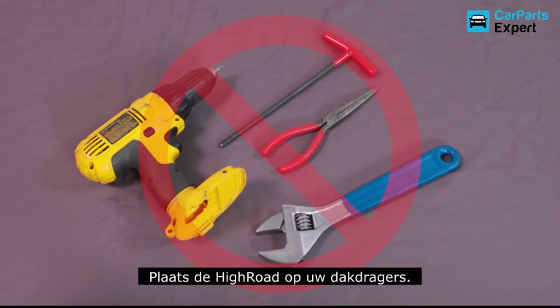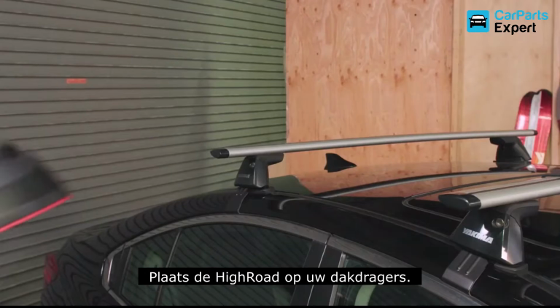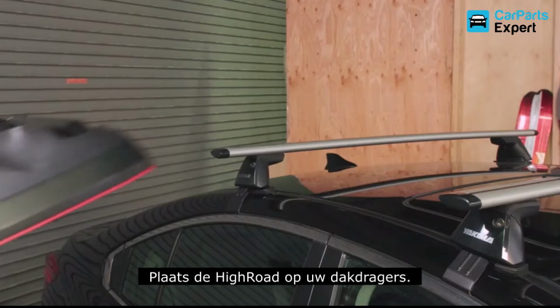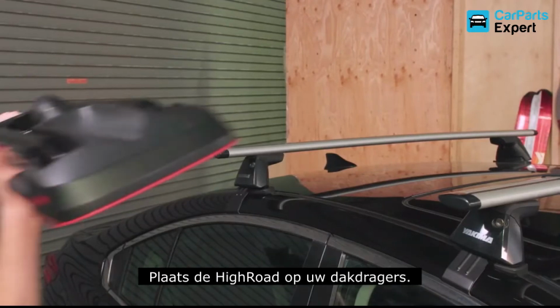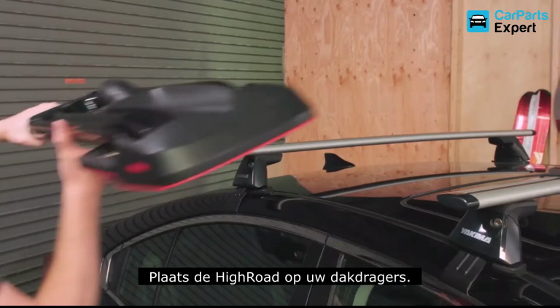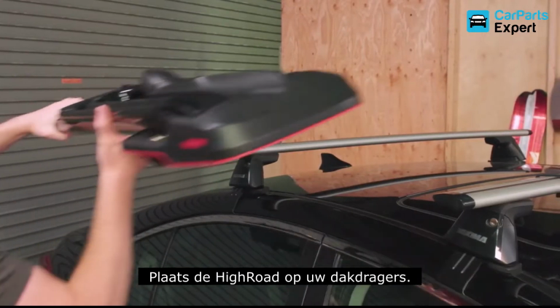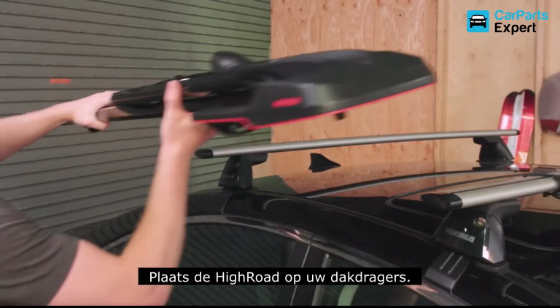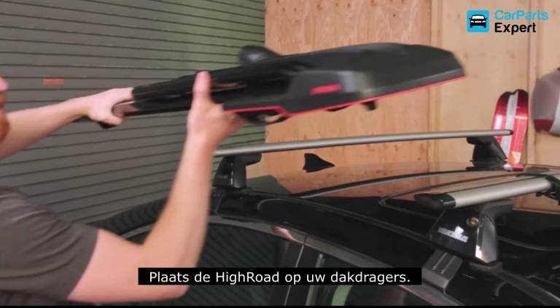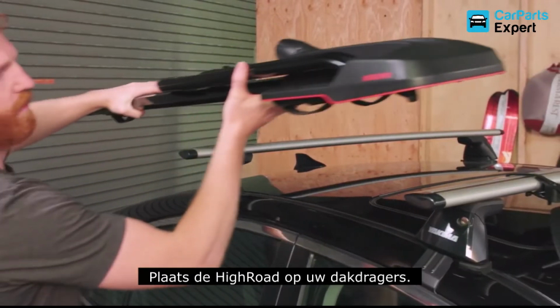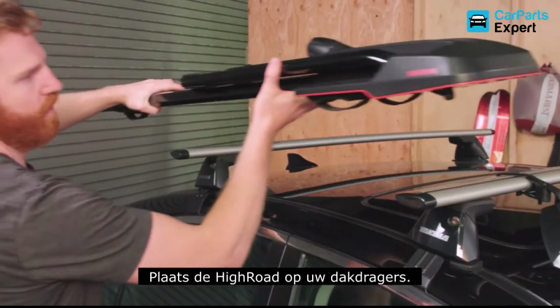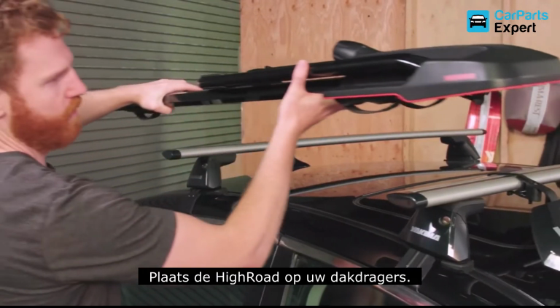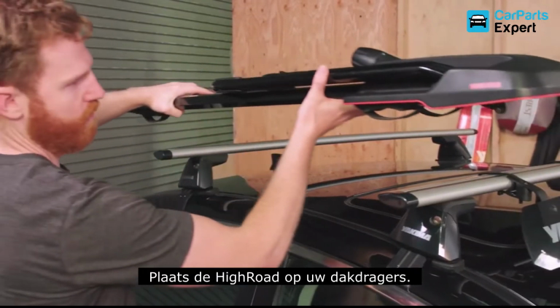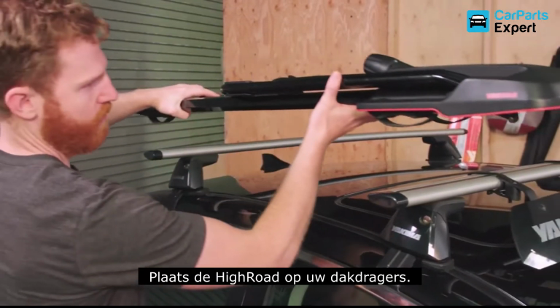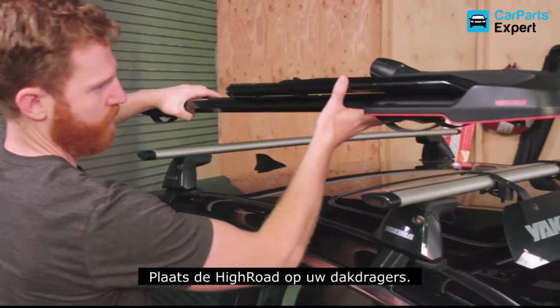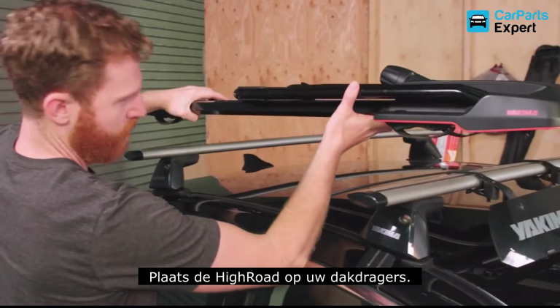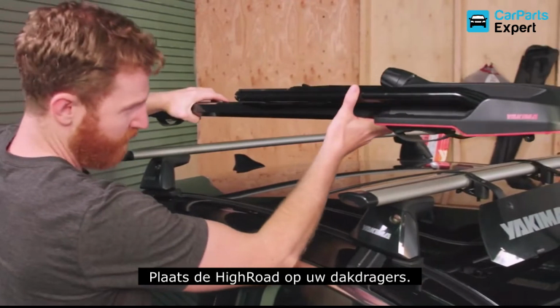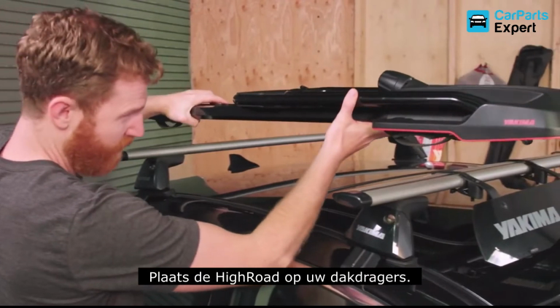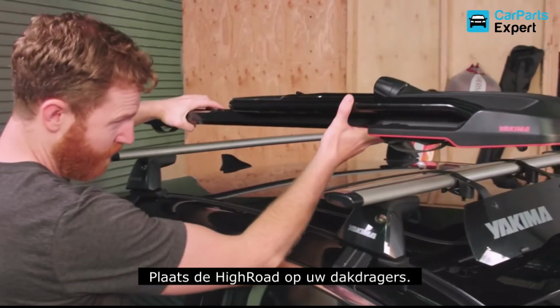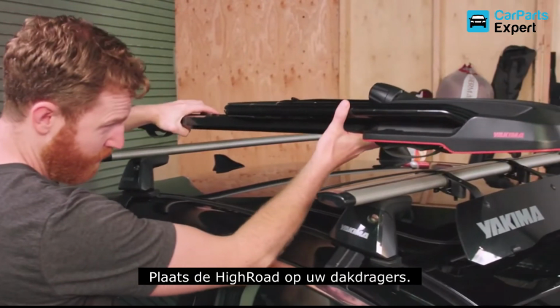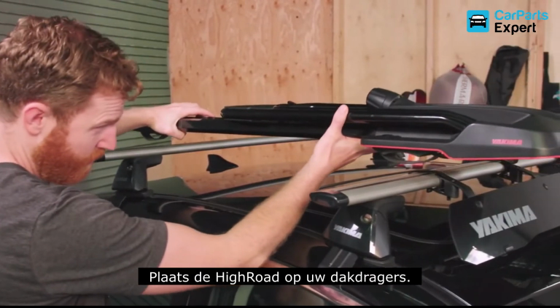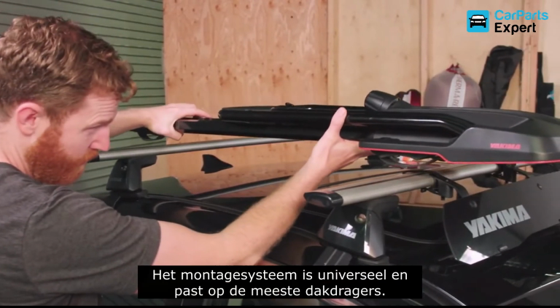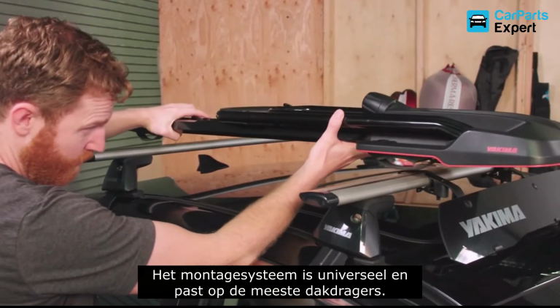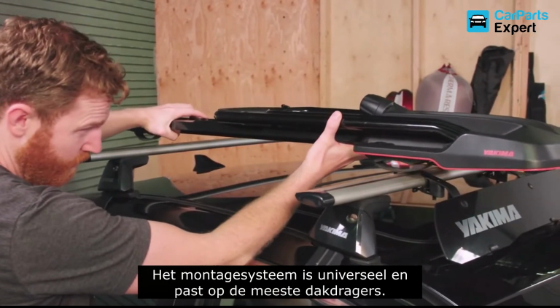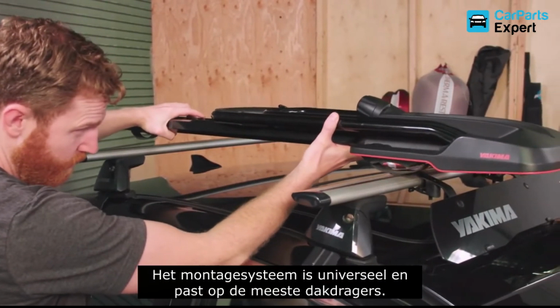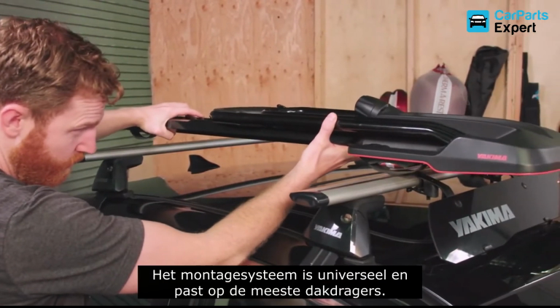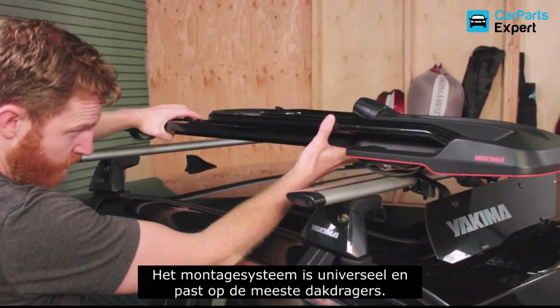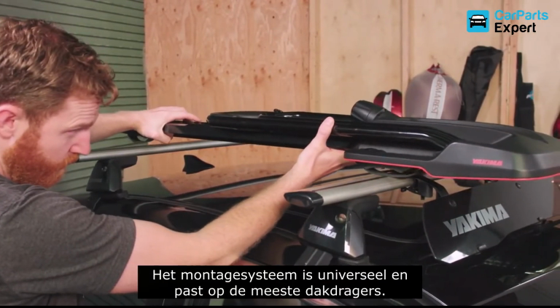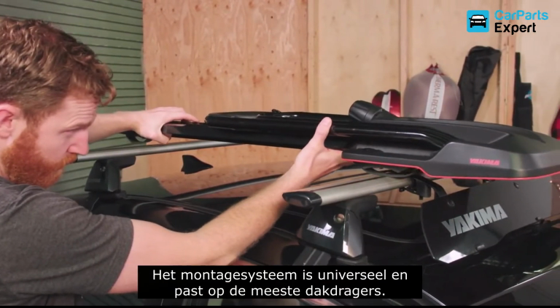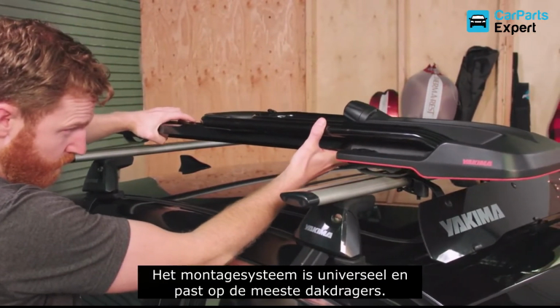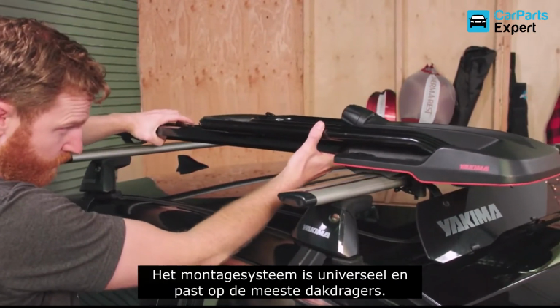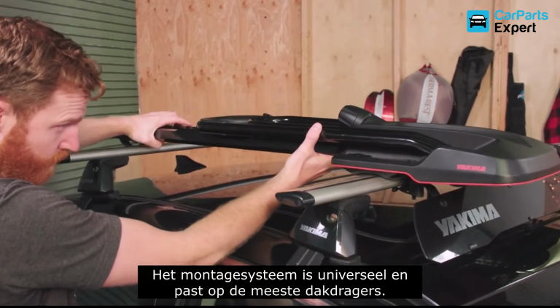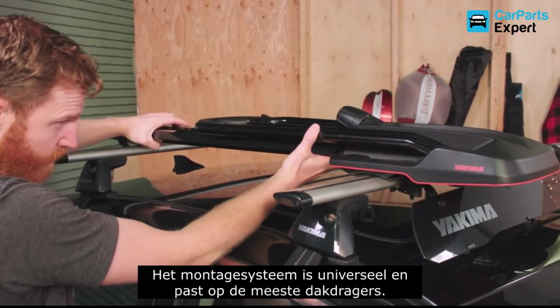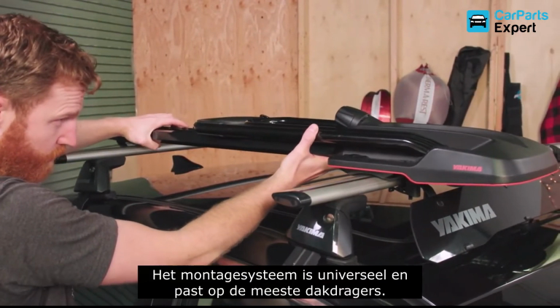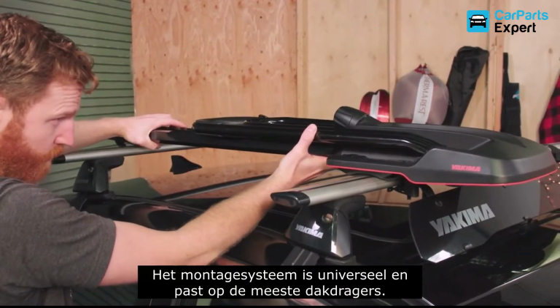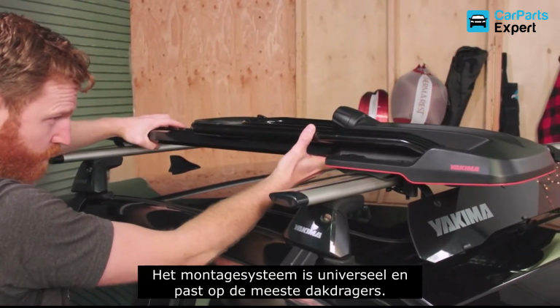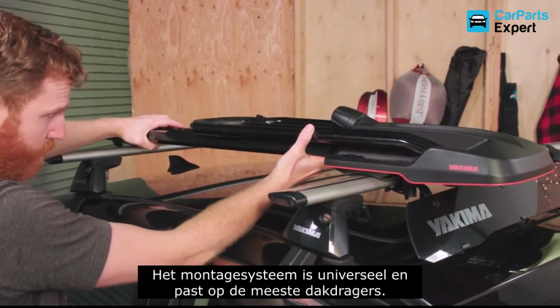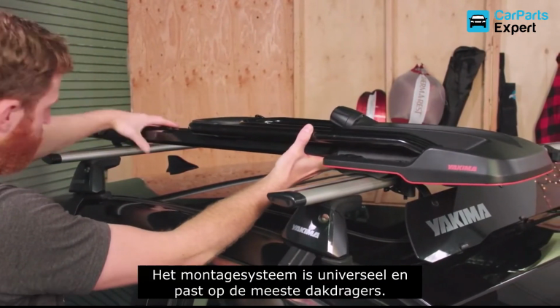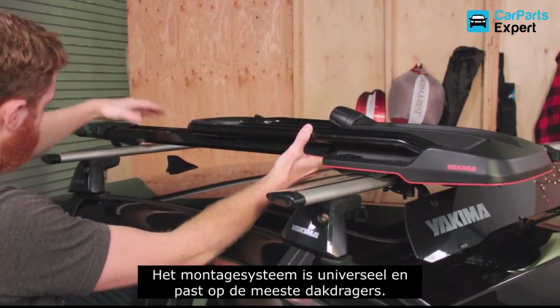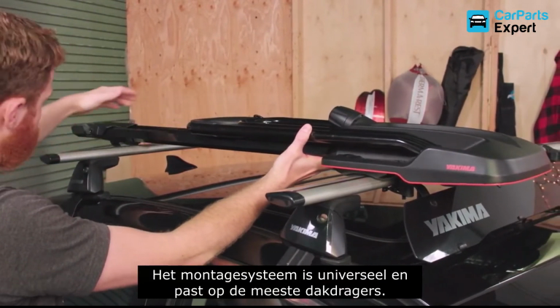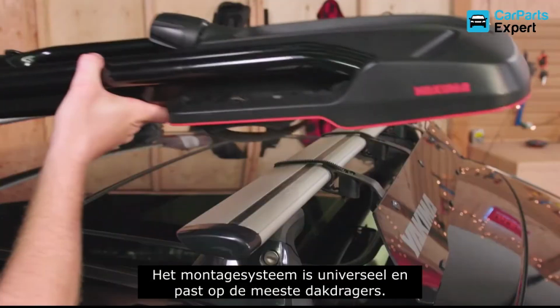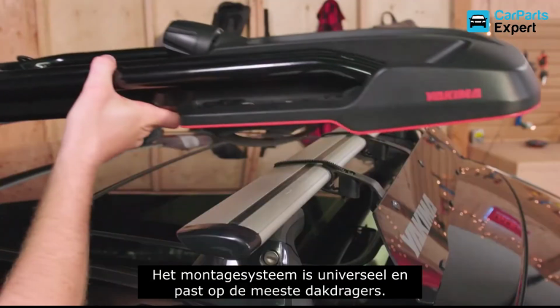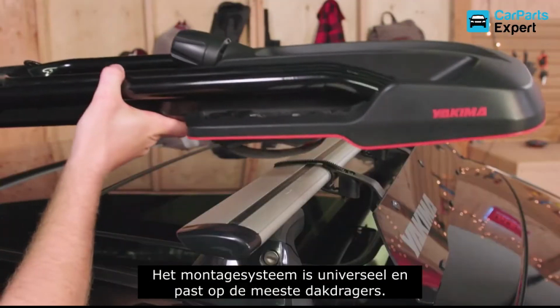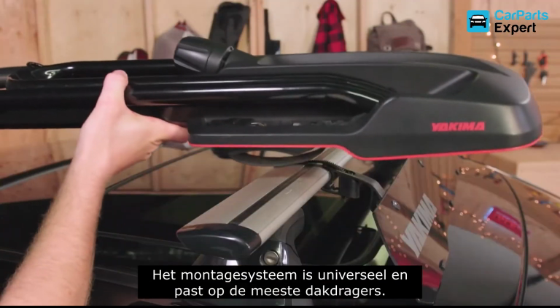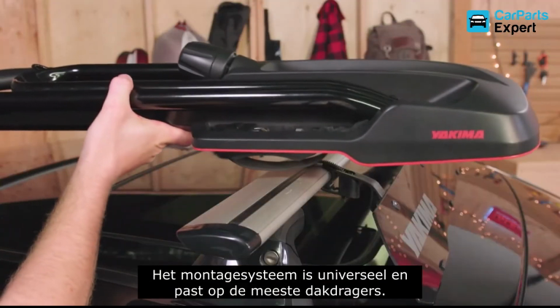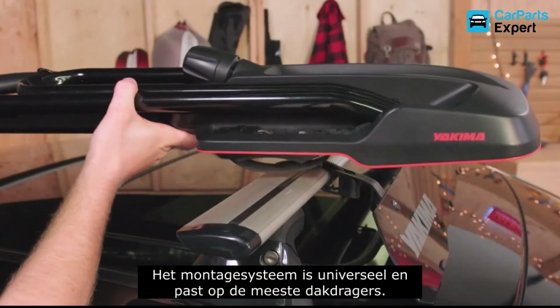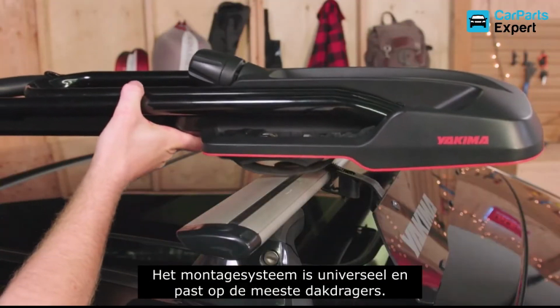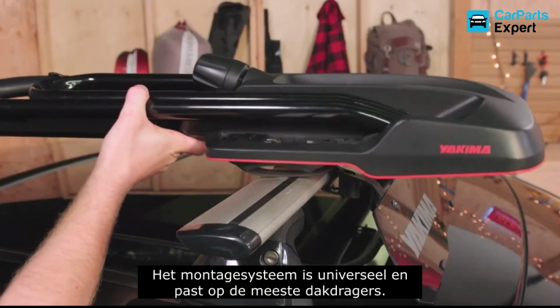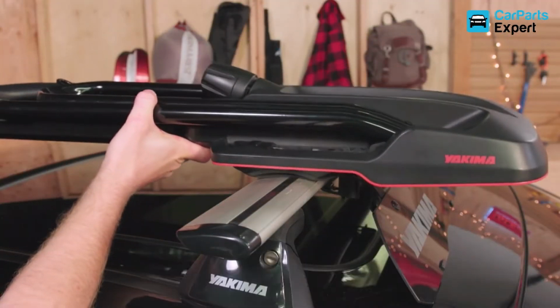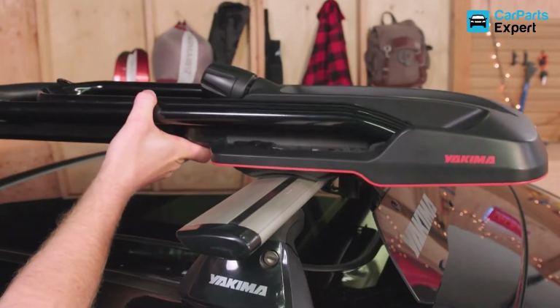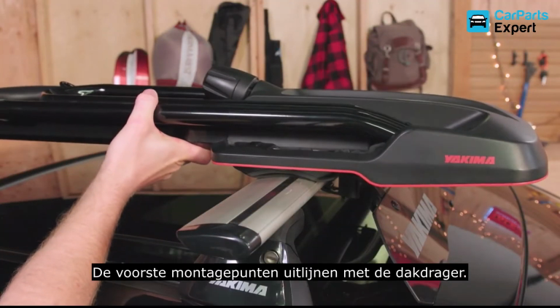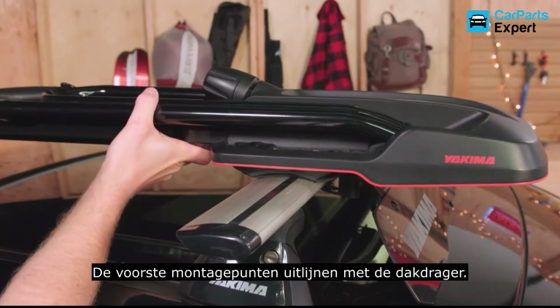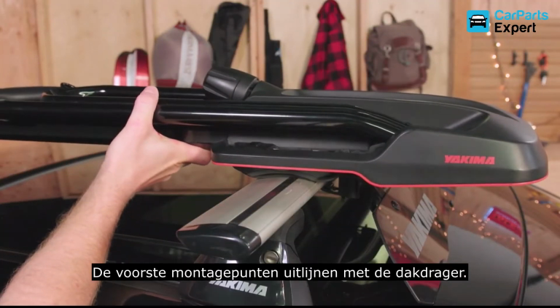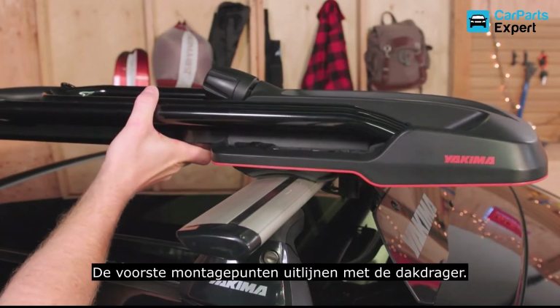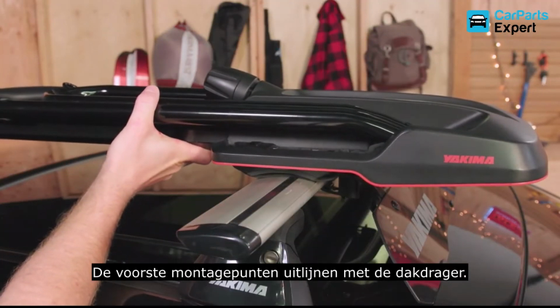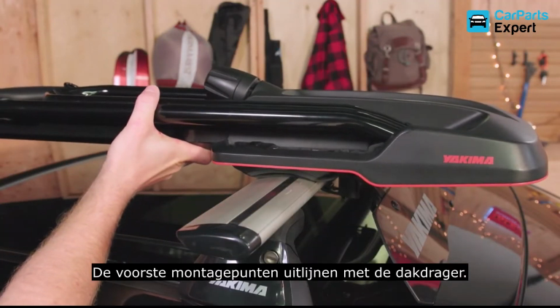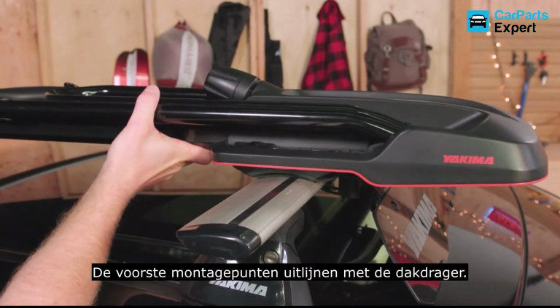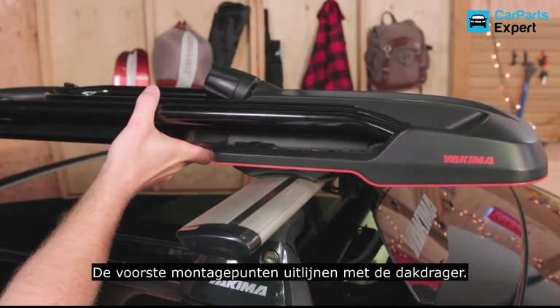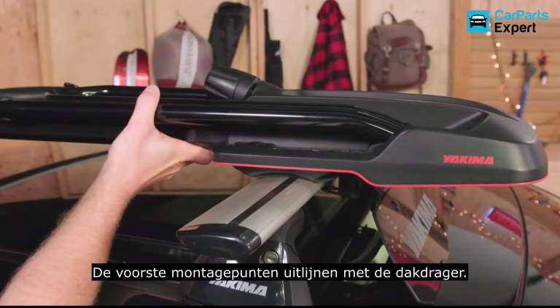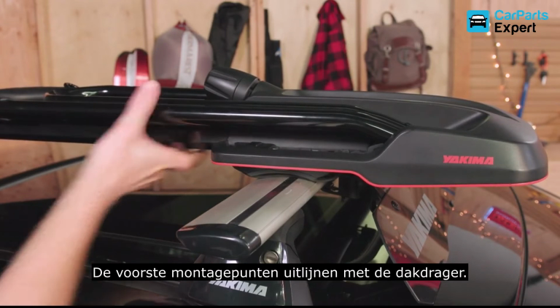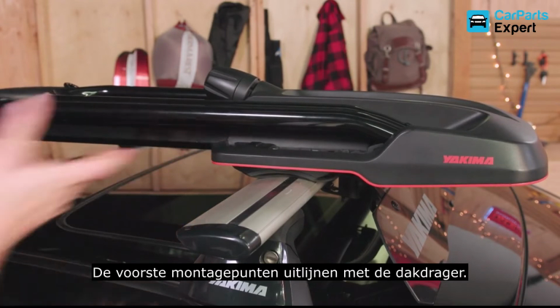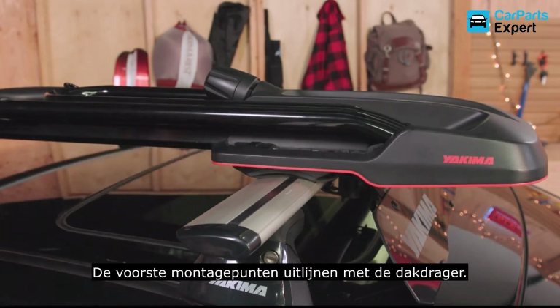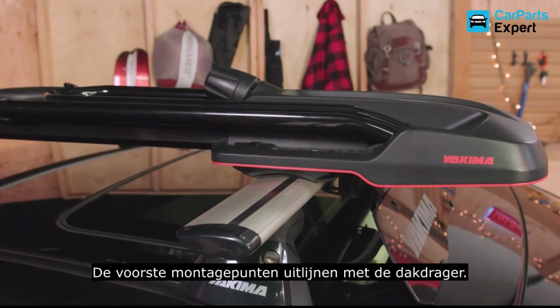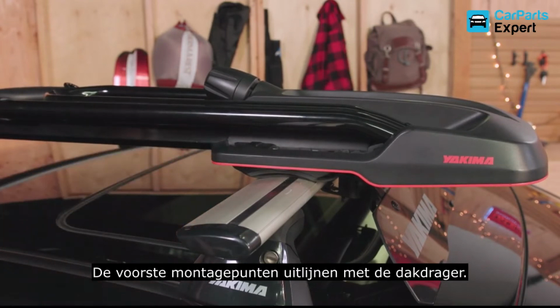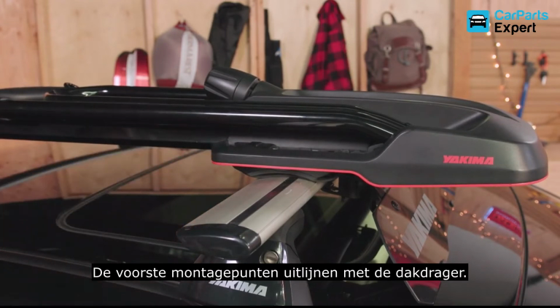First thing, get the High Road onto your roof rack. The mounting system is universal, so High Road fits most crossbars. Align the front mounts with your front crossbar.